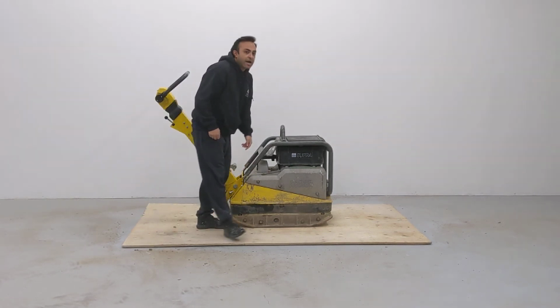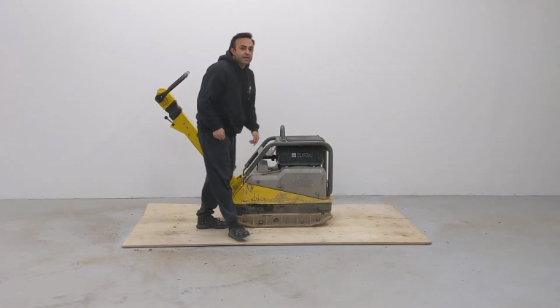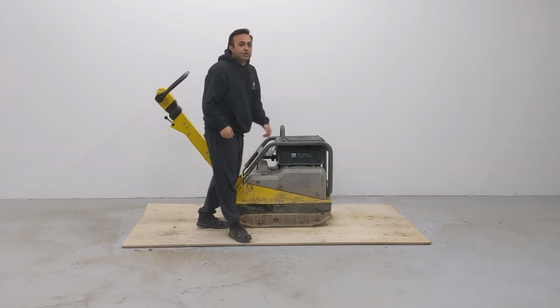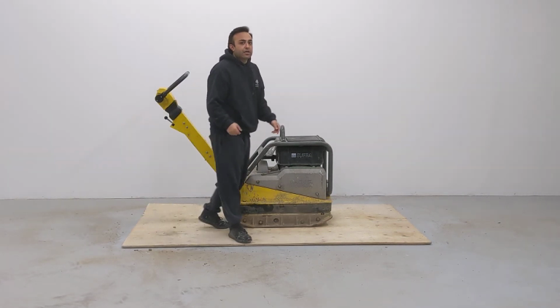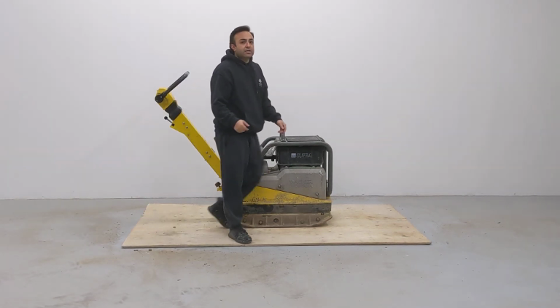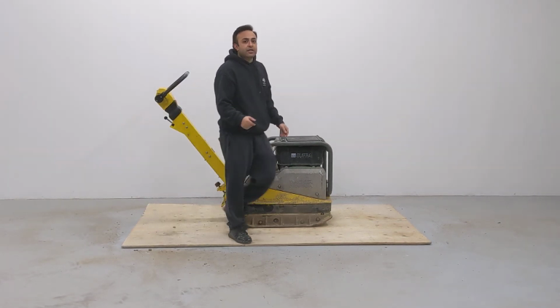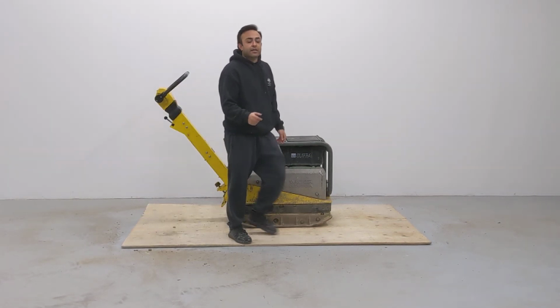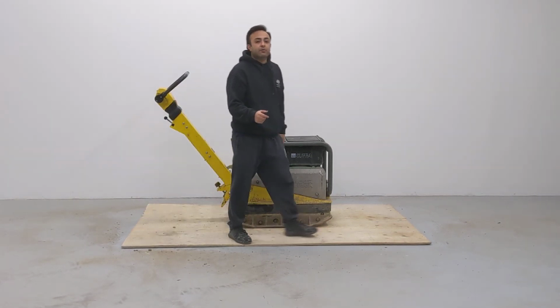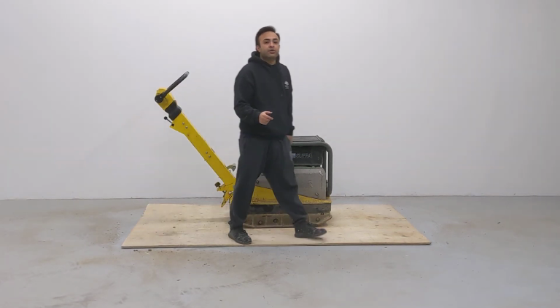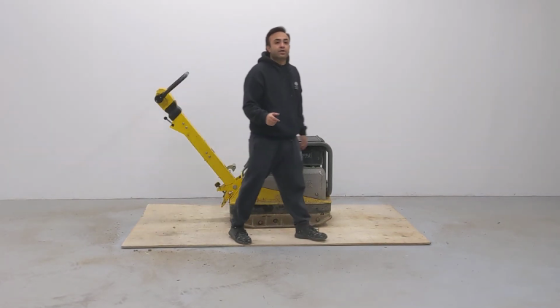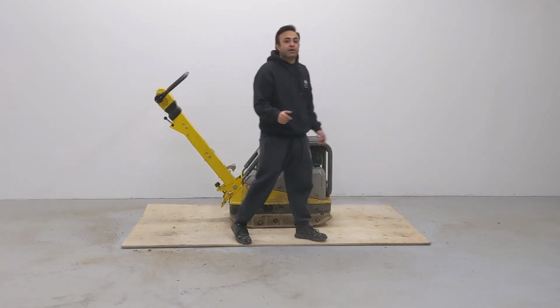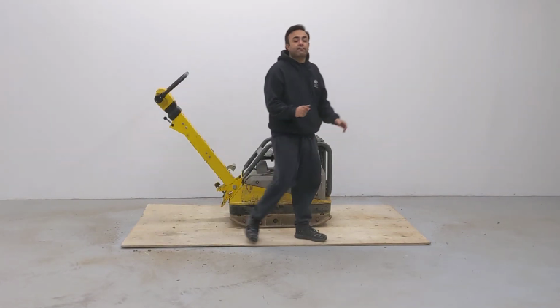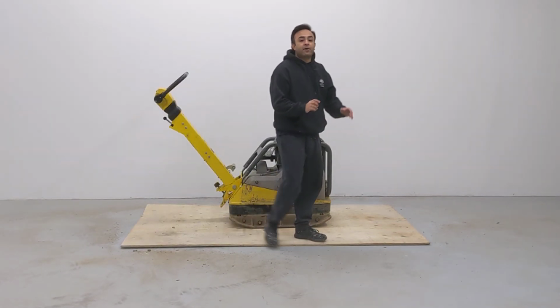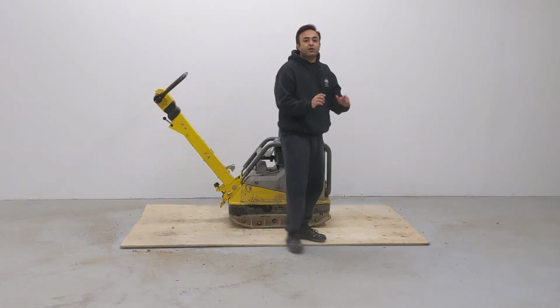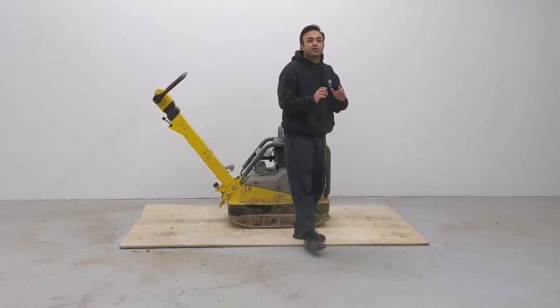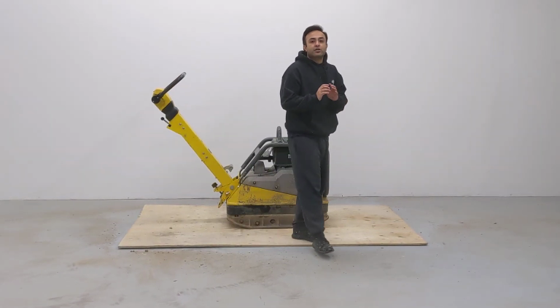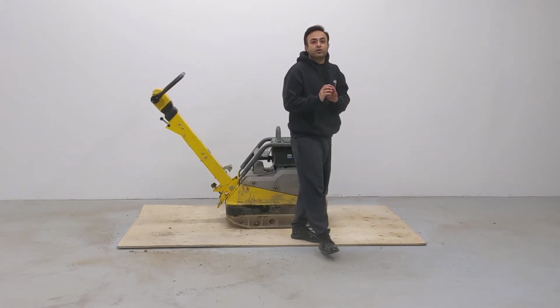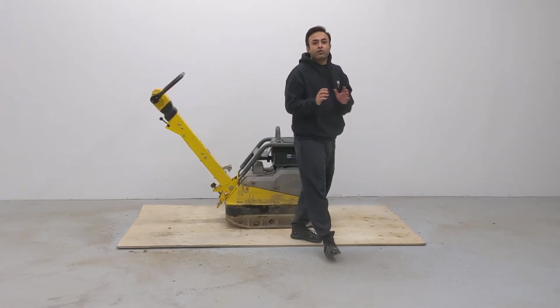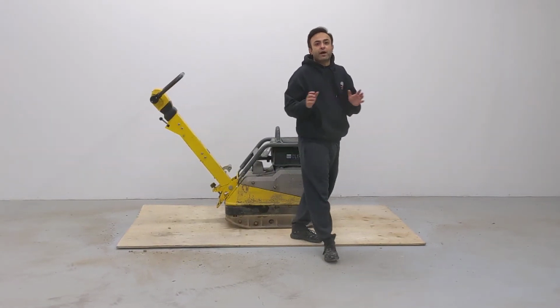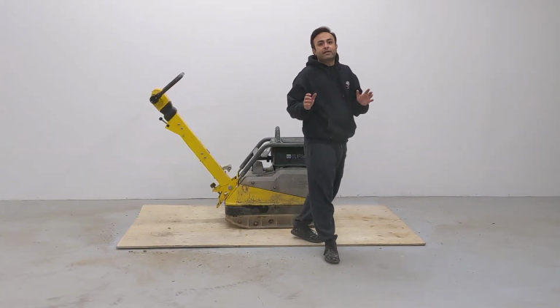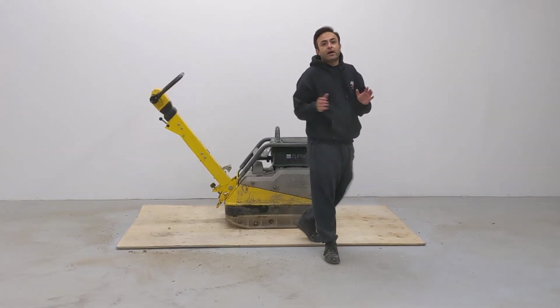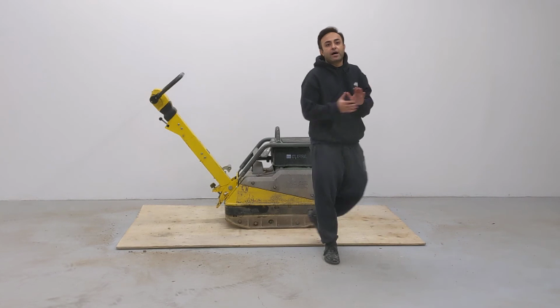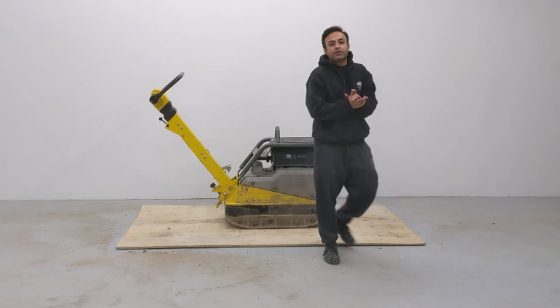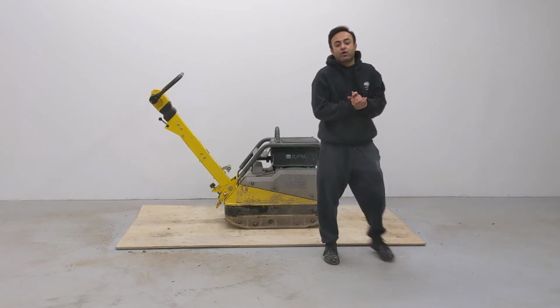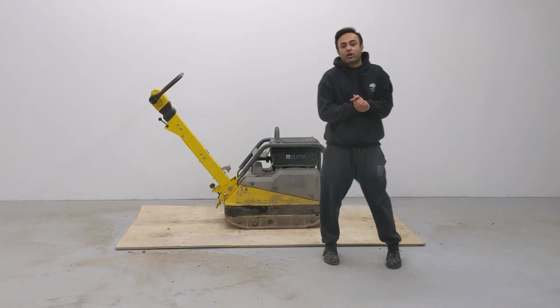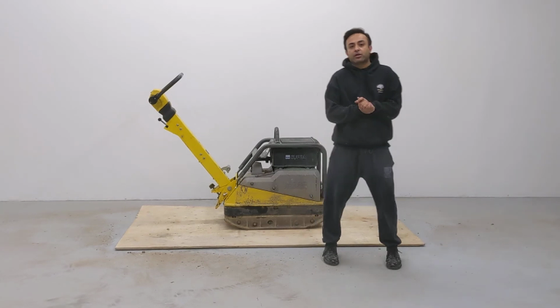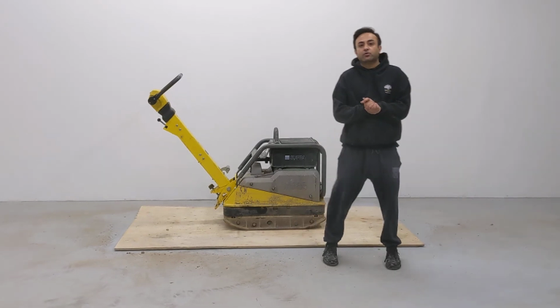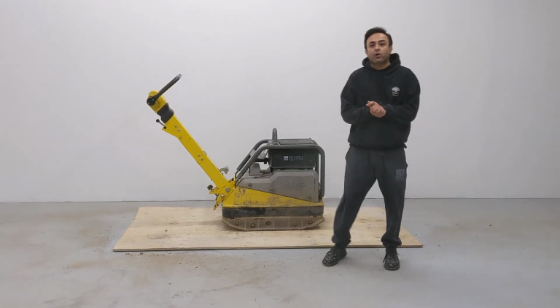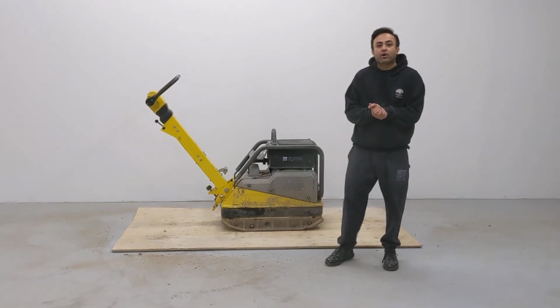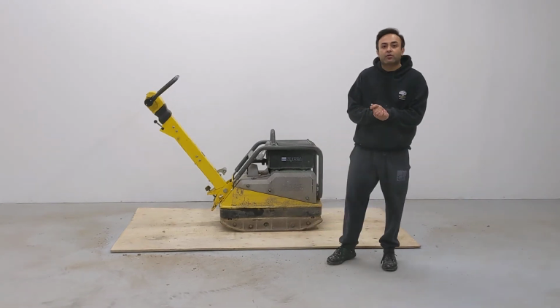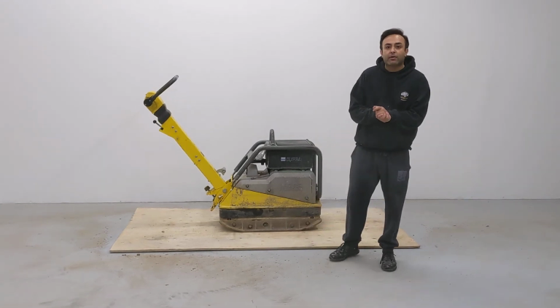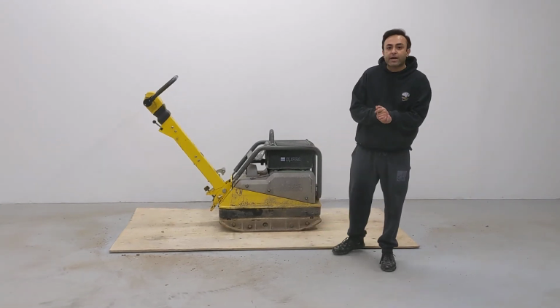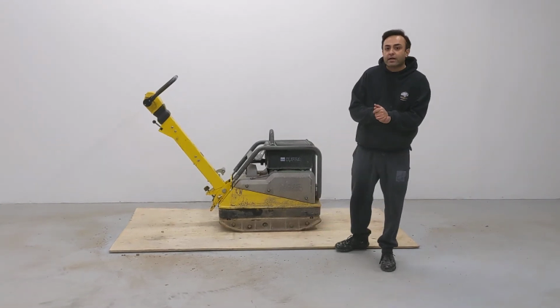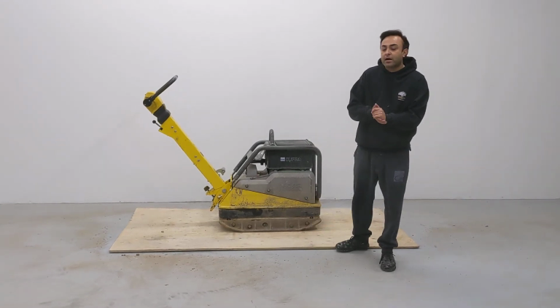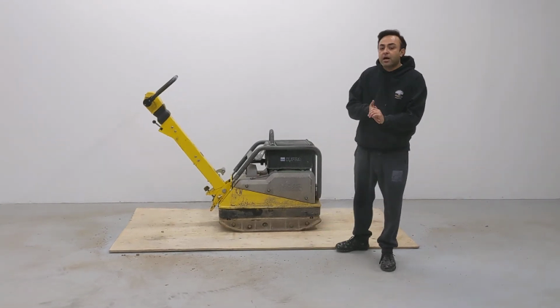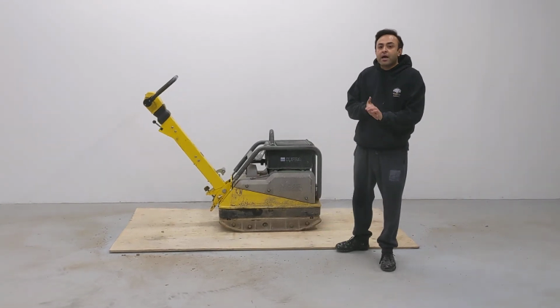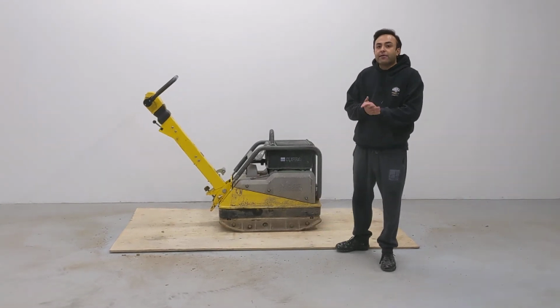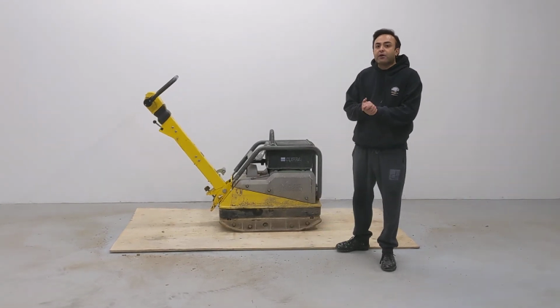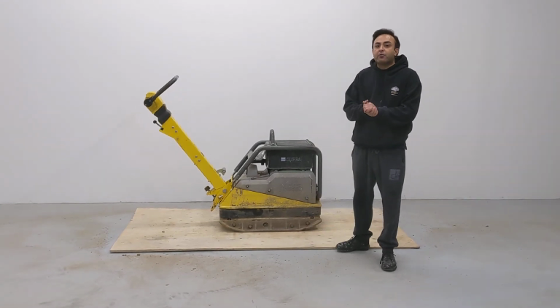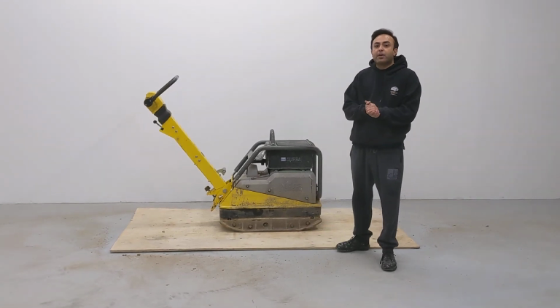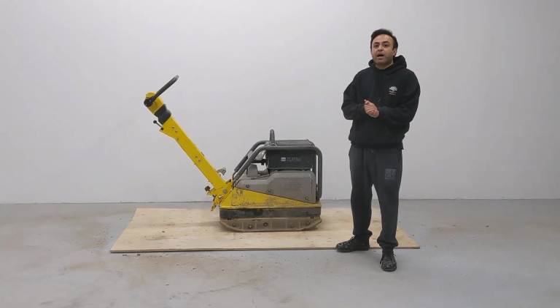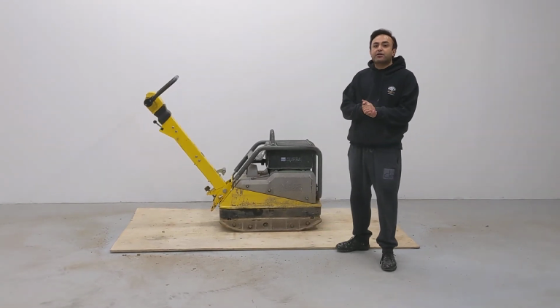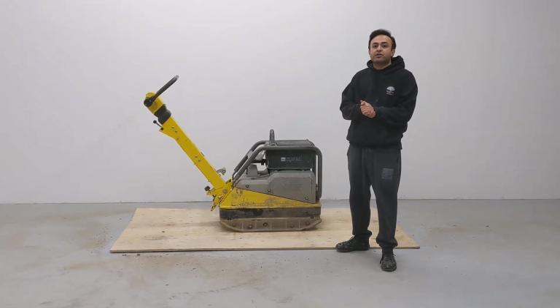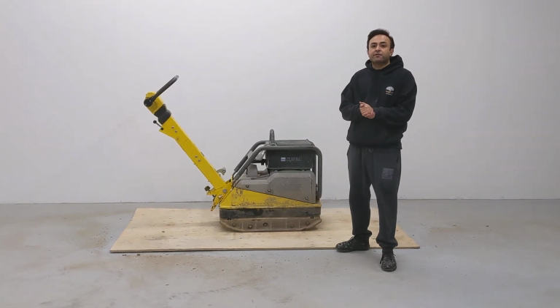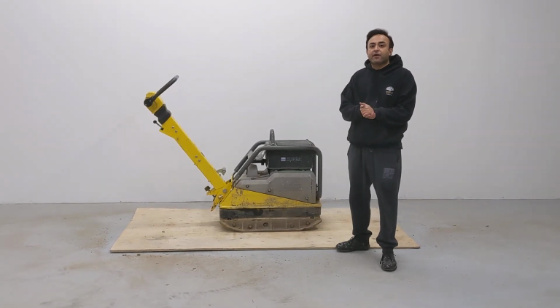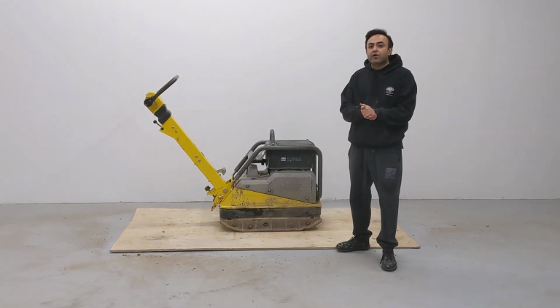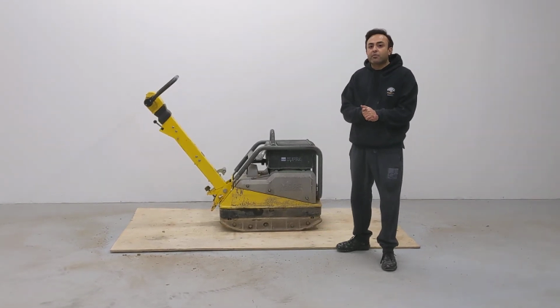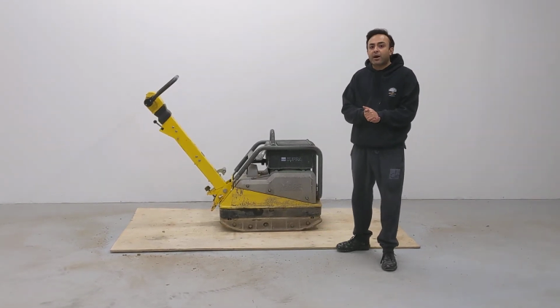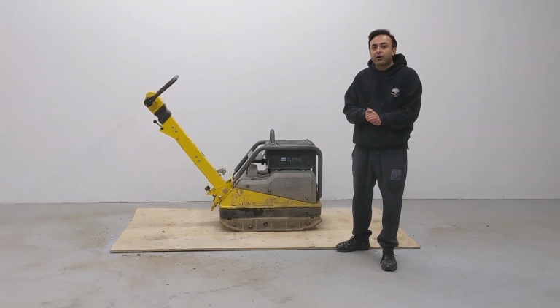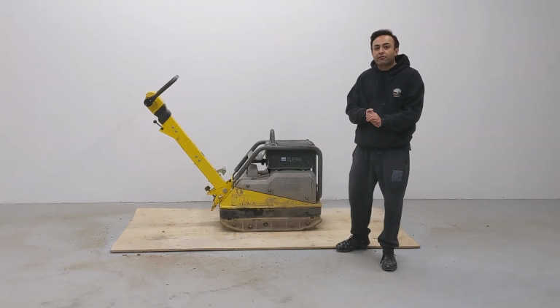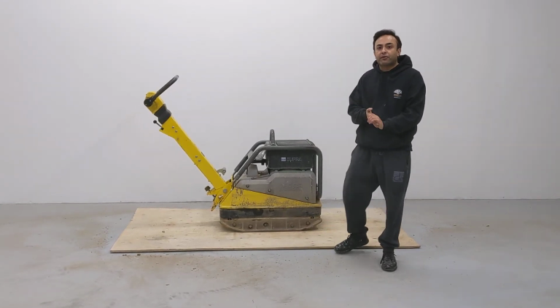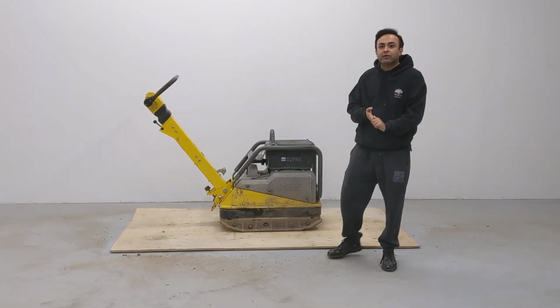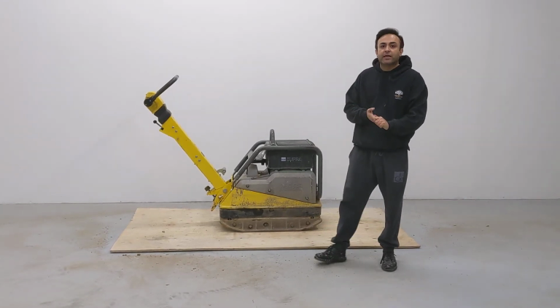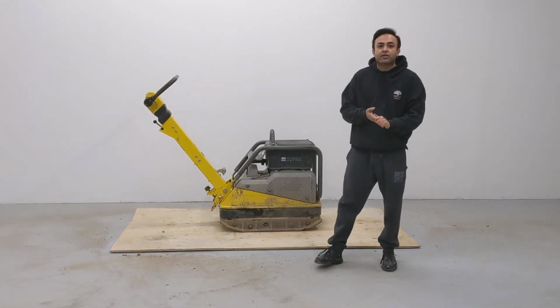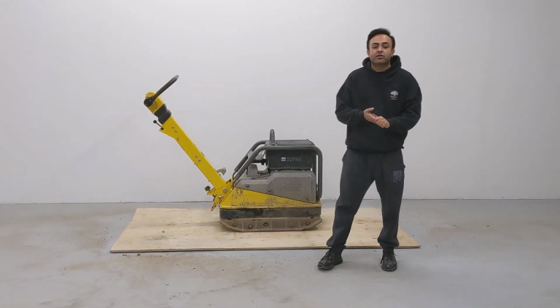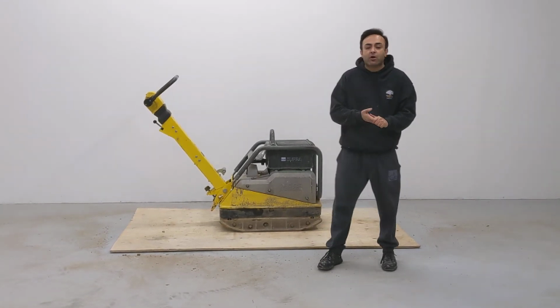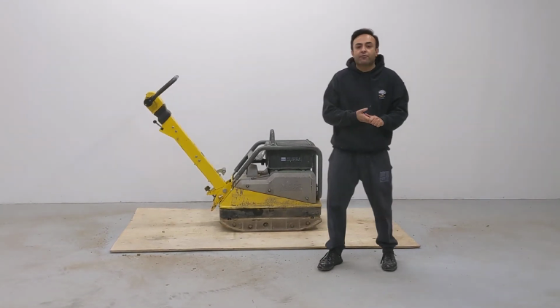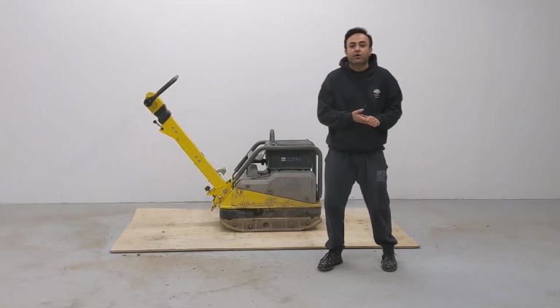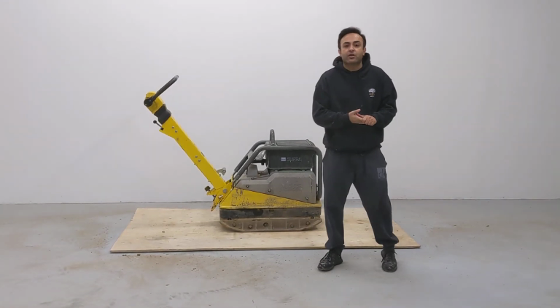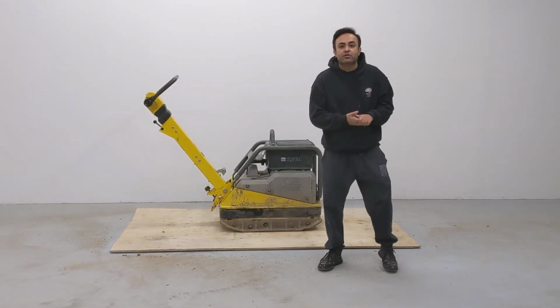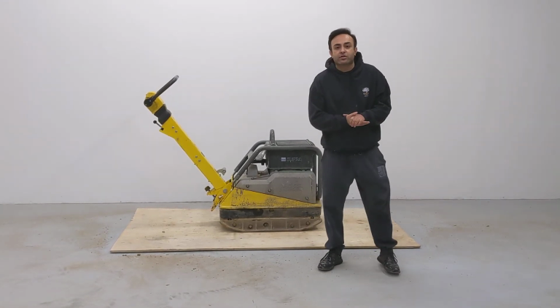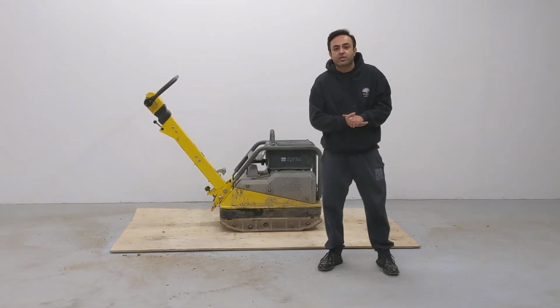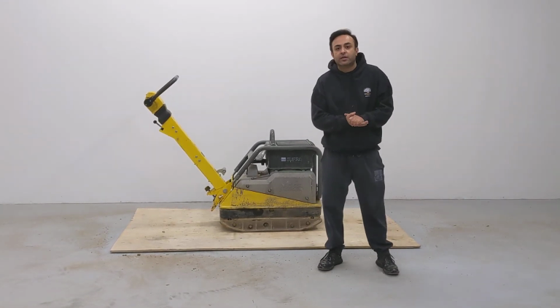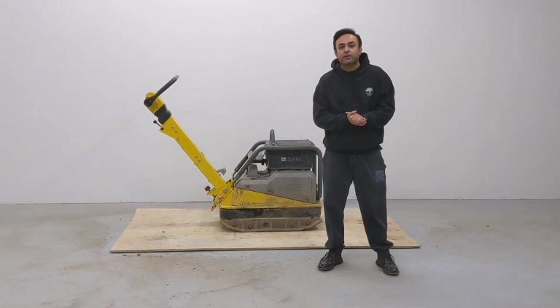As you can see, the machine functions great. The hydraulics work great and the compaction is very powerful. Let us know if you're interested. Thank you.